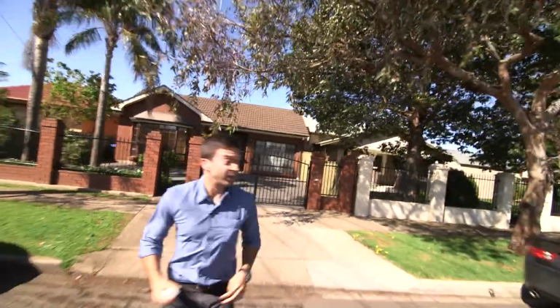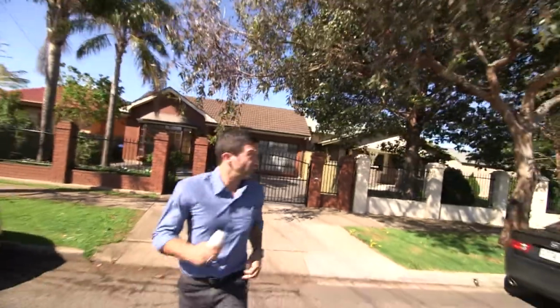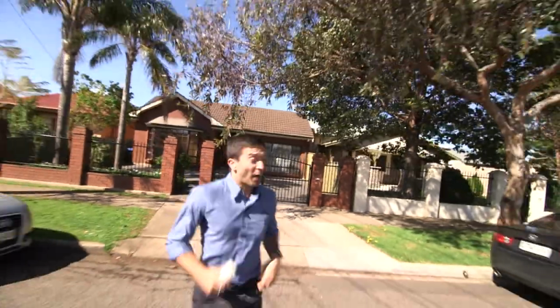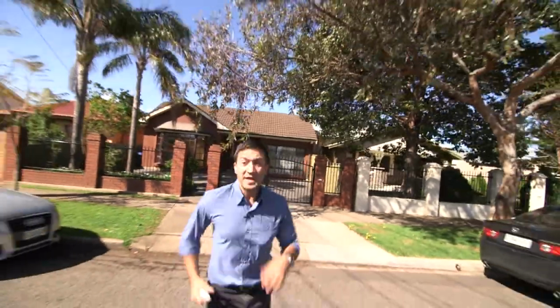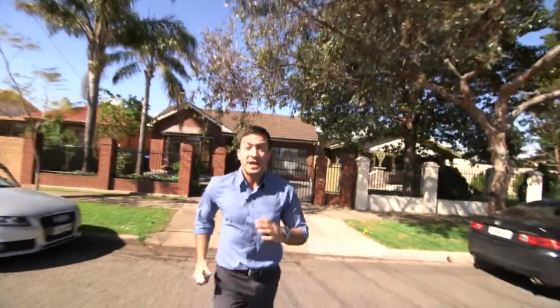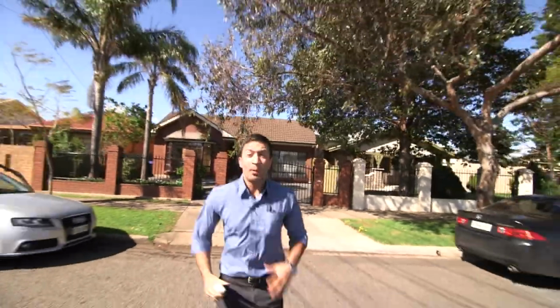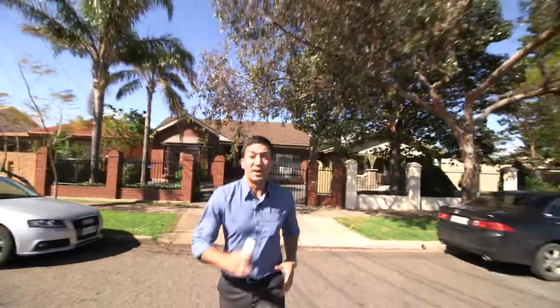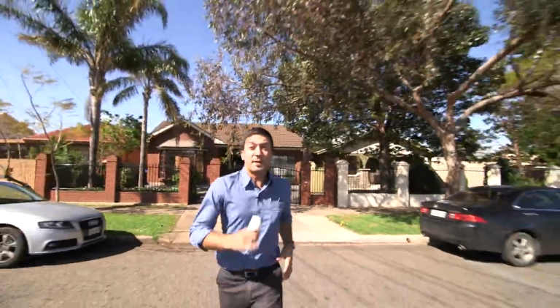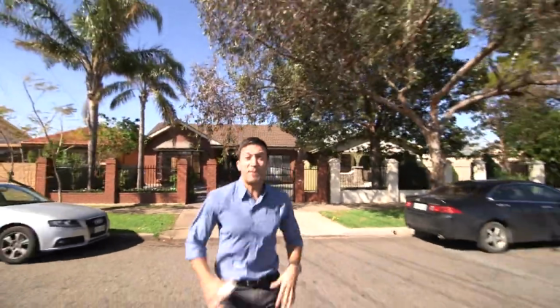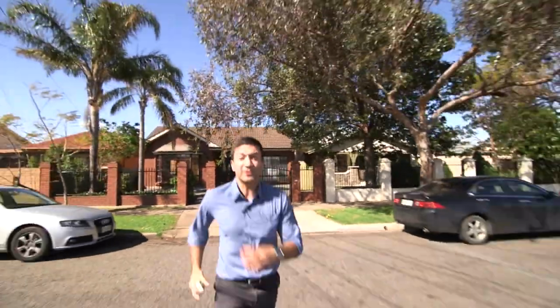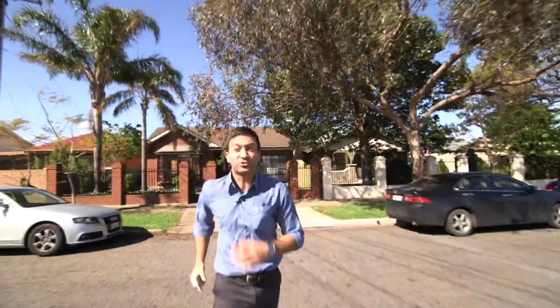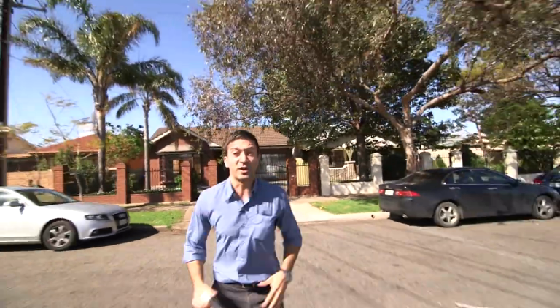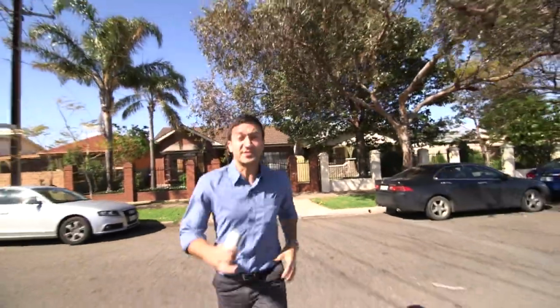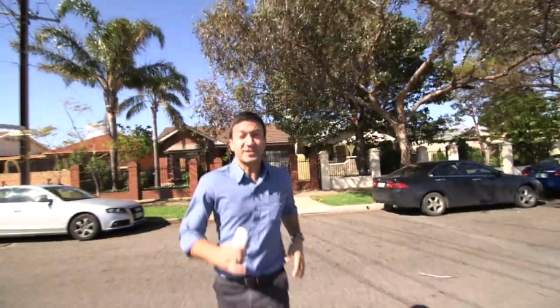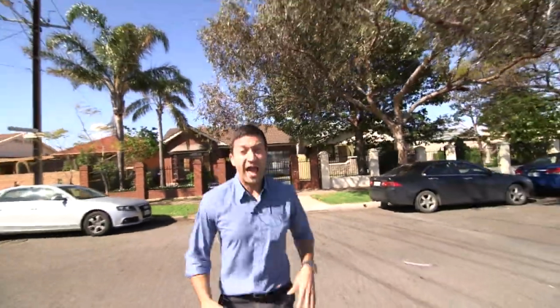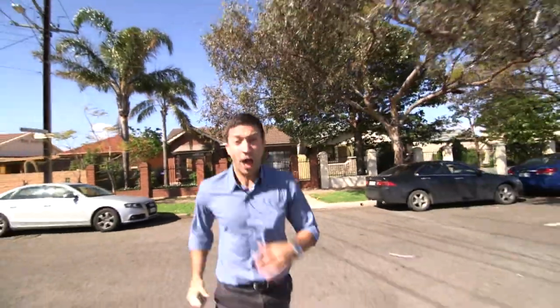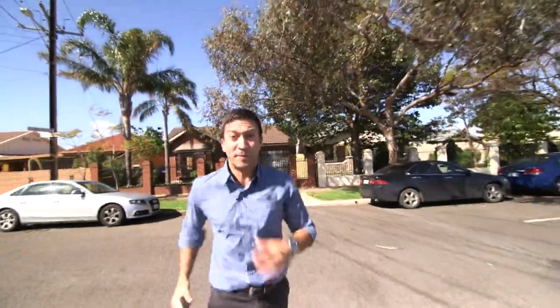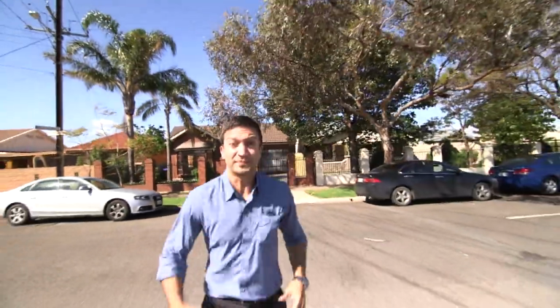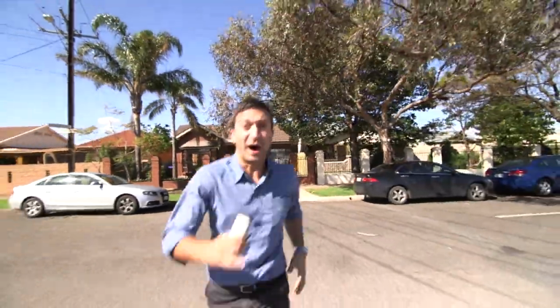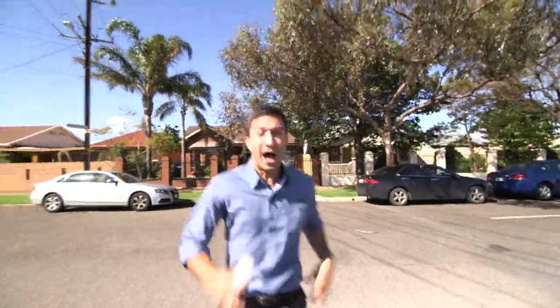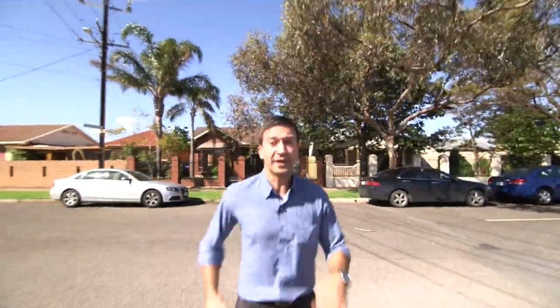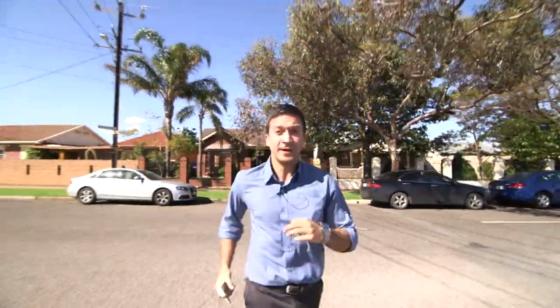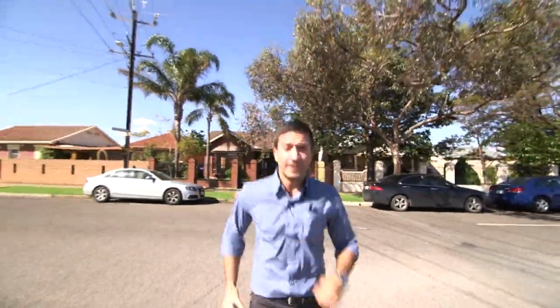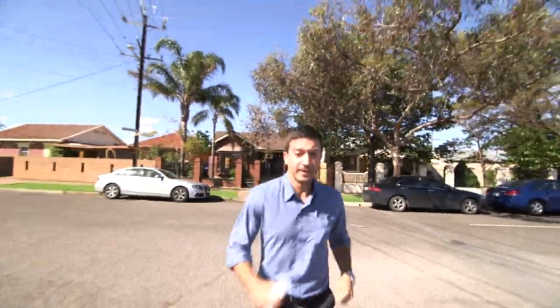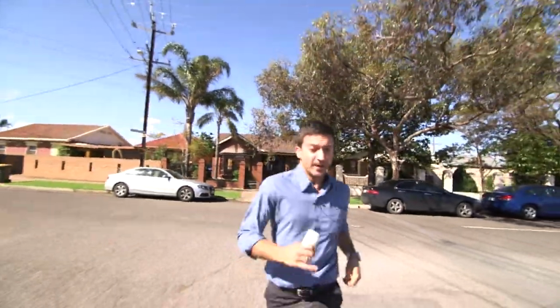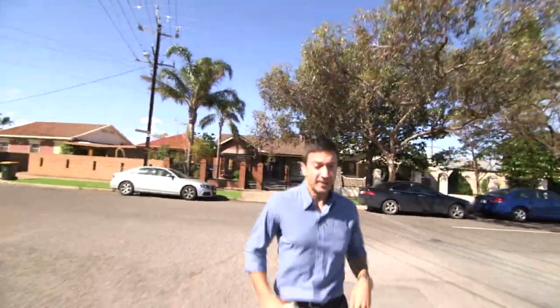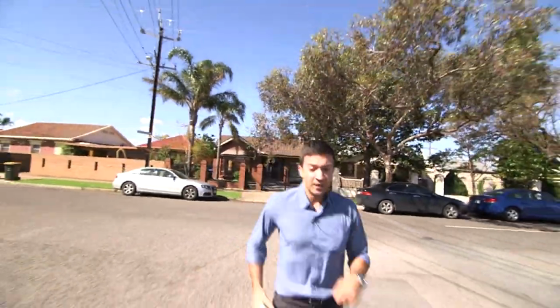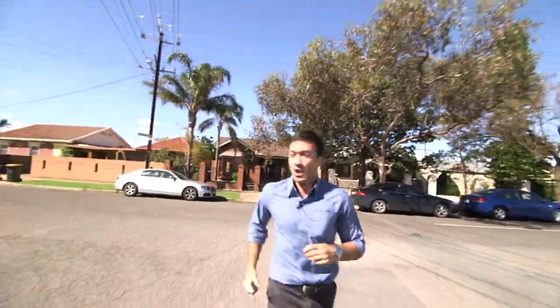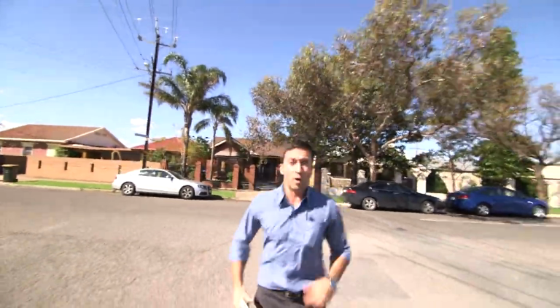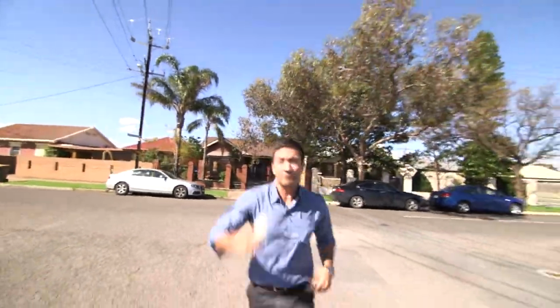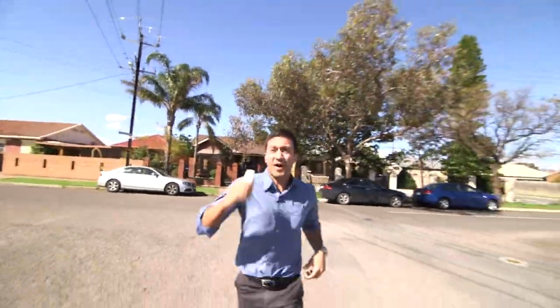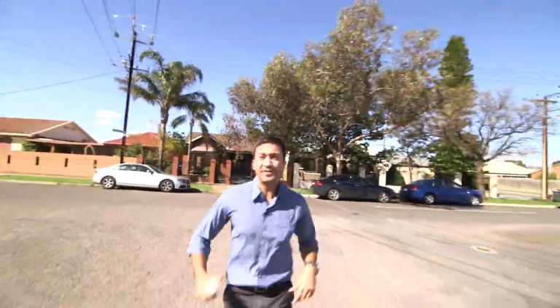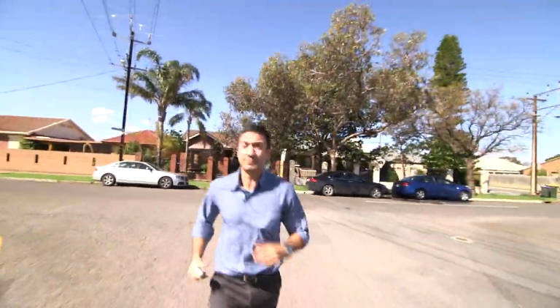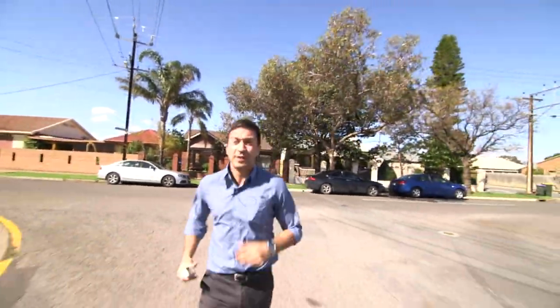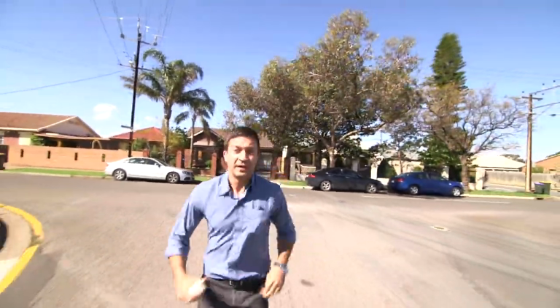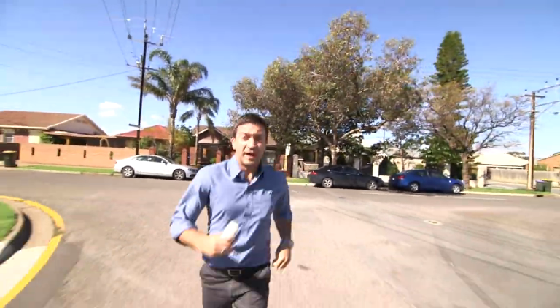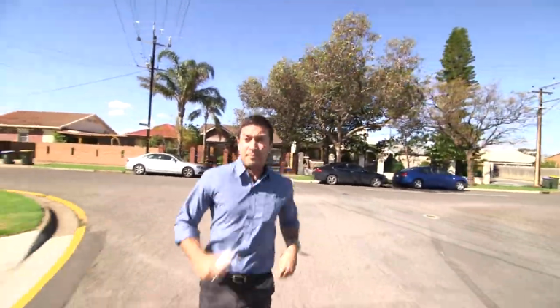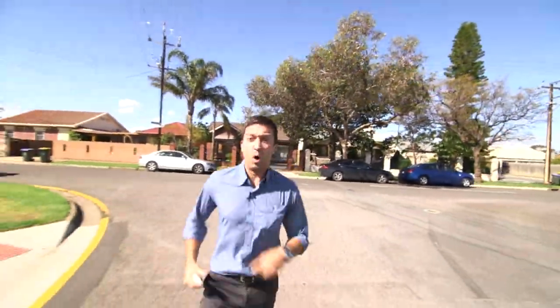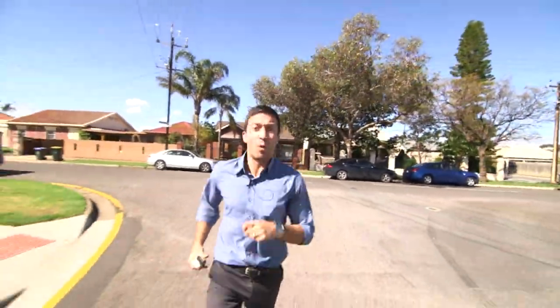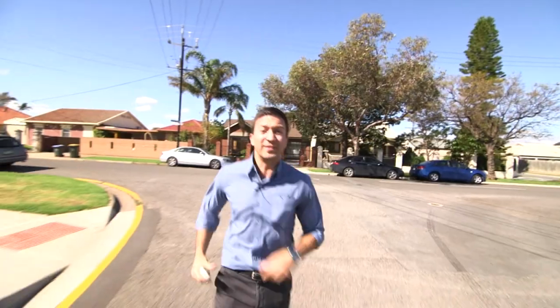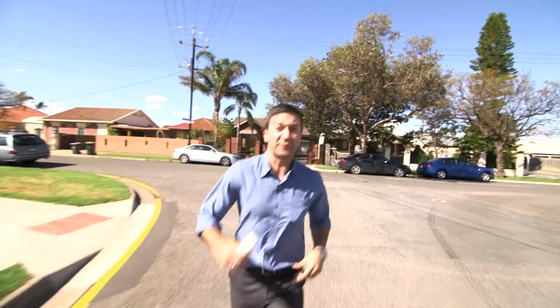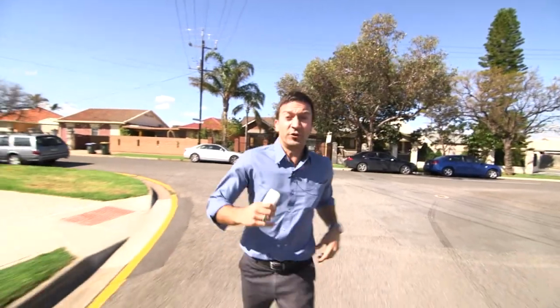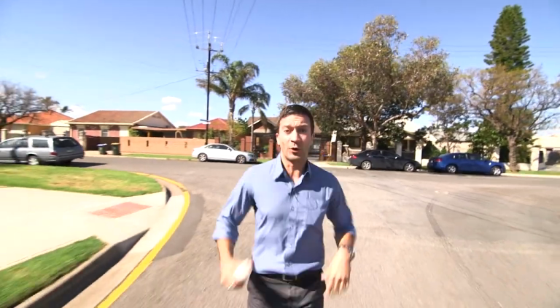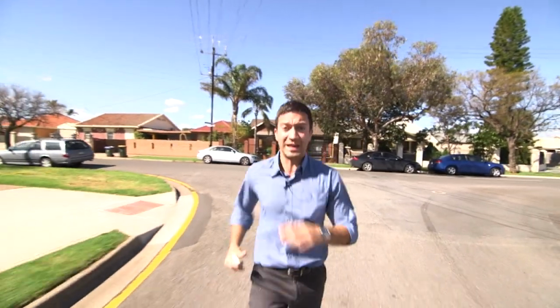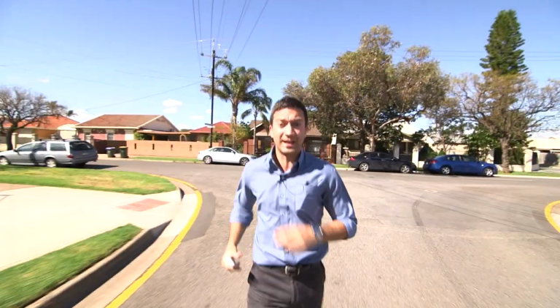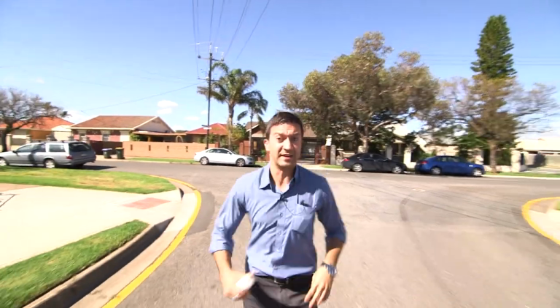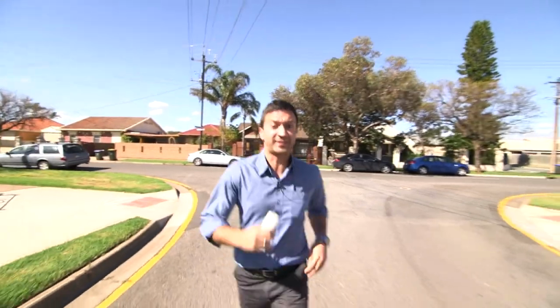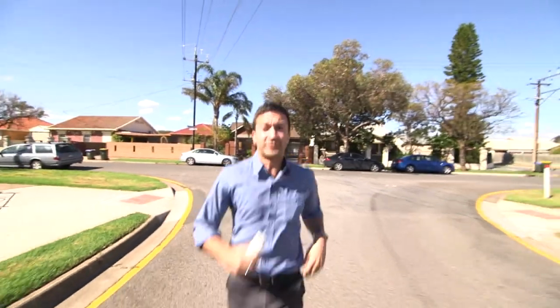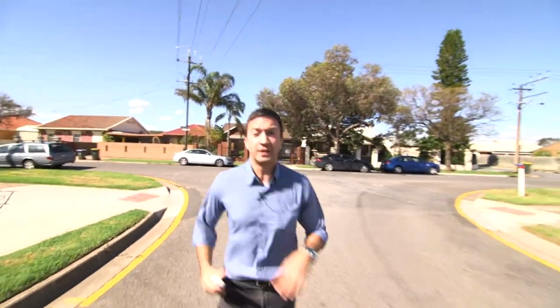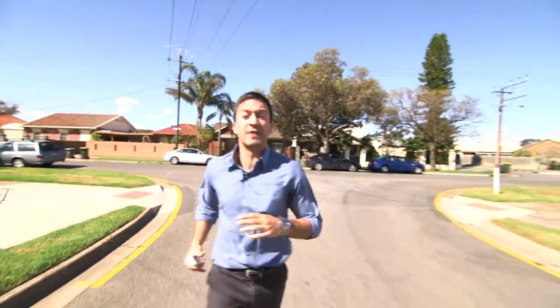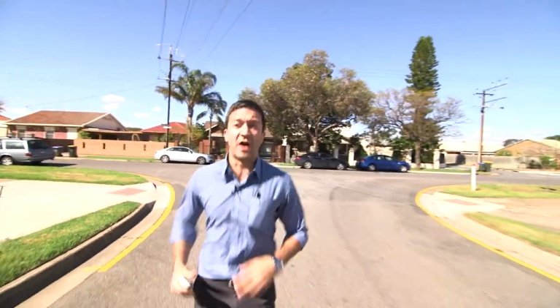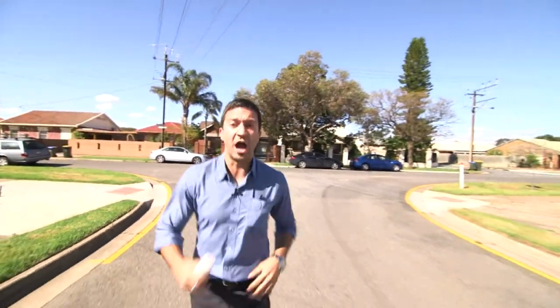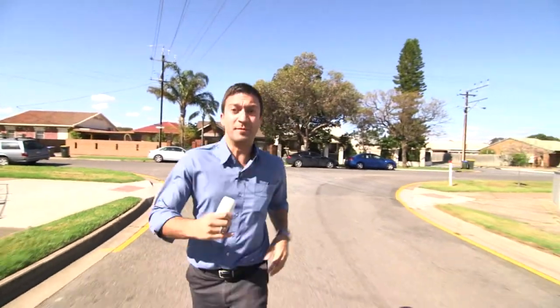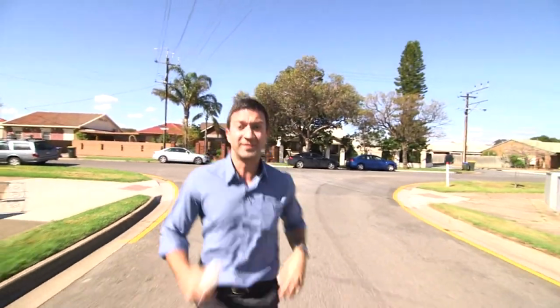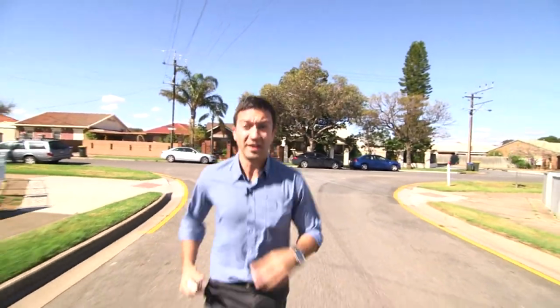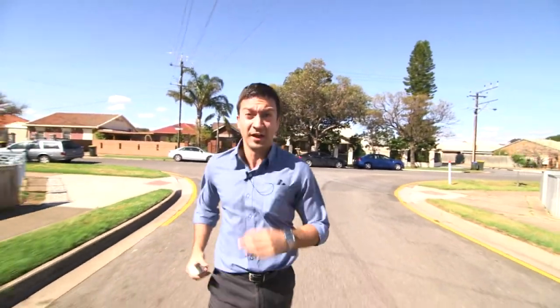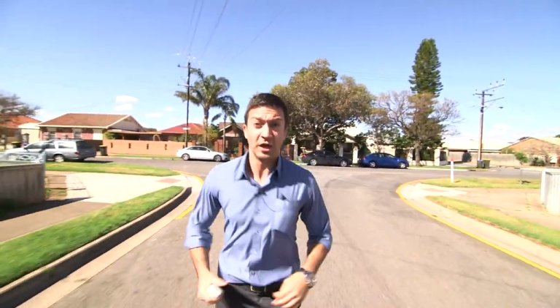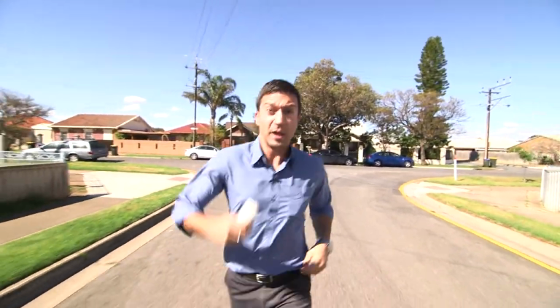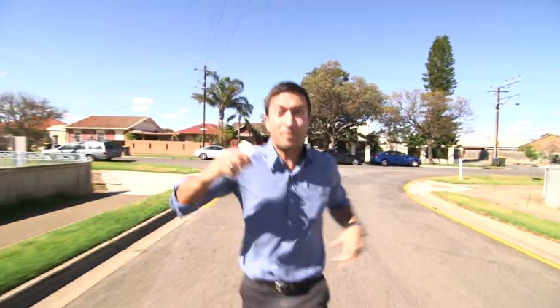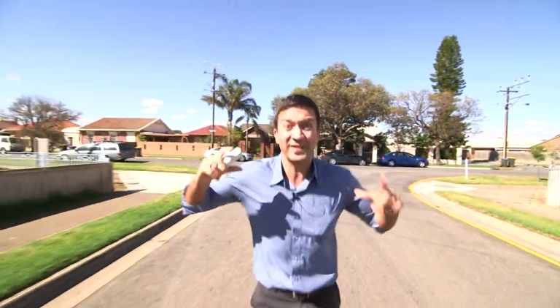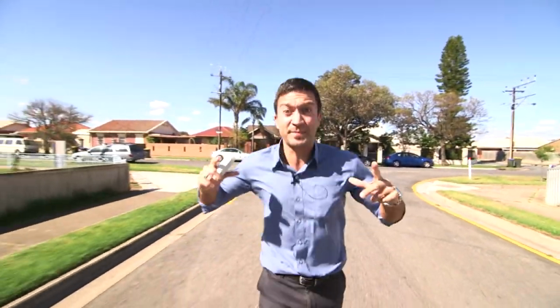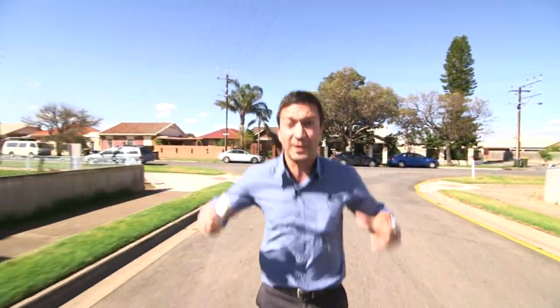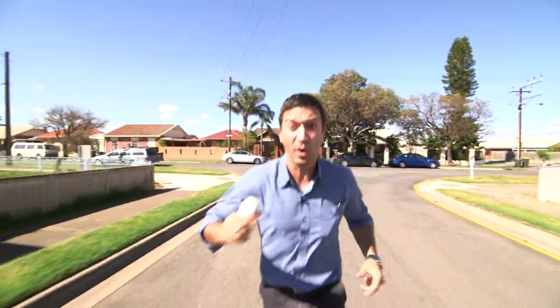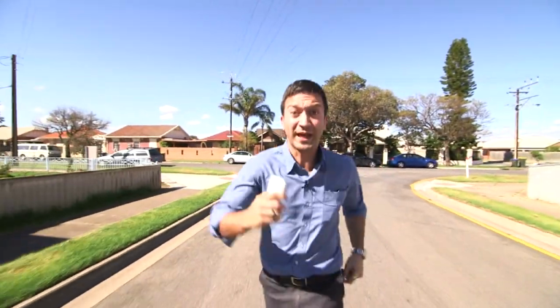Situated in one of the best streets in Albert's Park, you won't find a more wonderful dwelling in this environment. You better be quick!